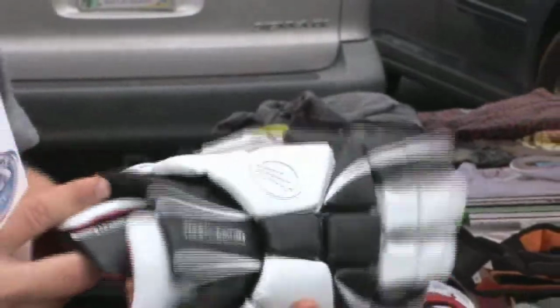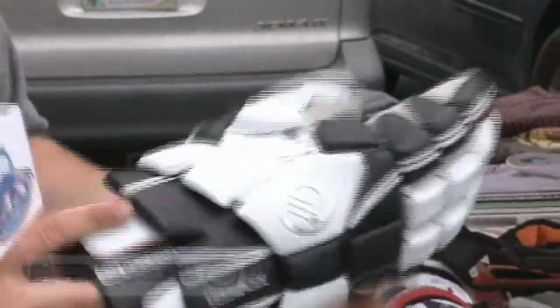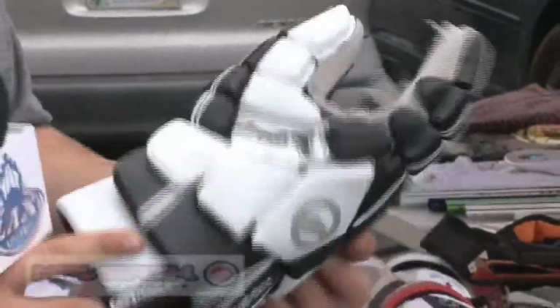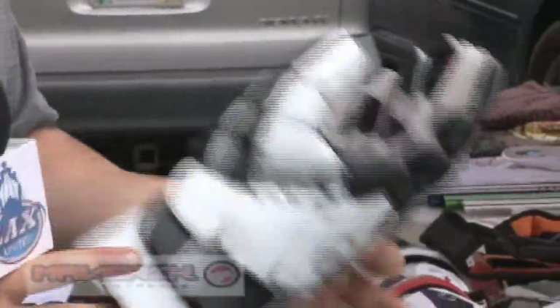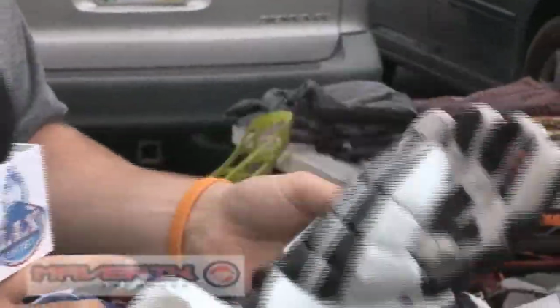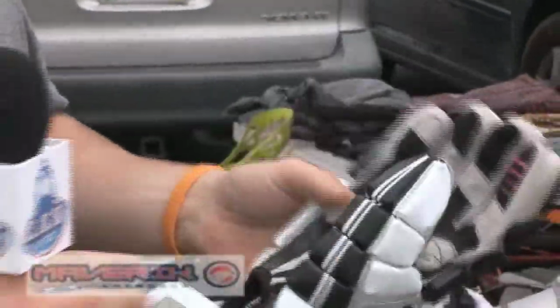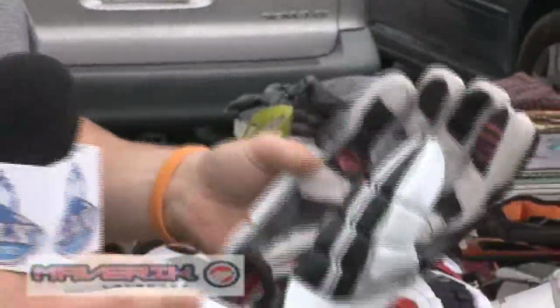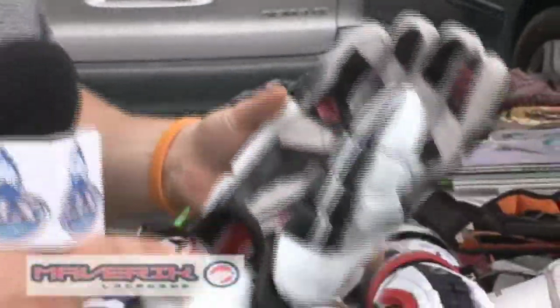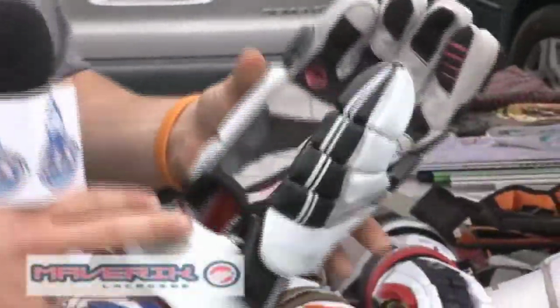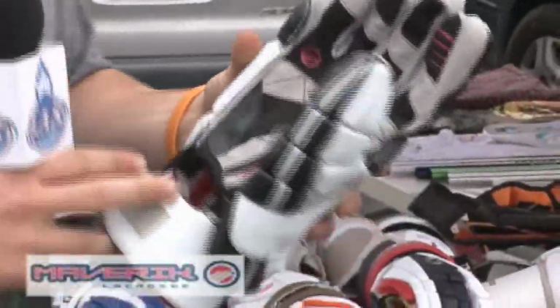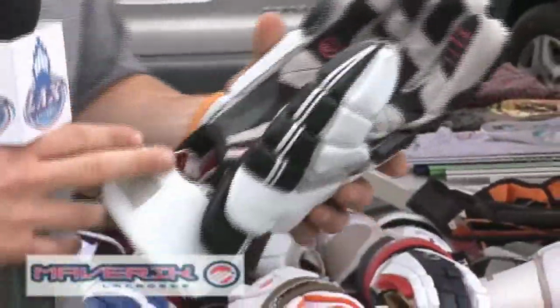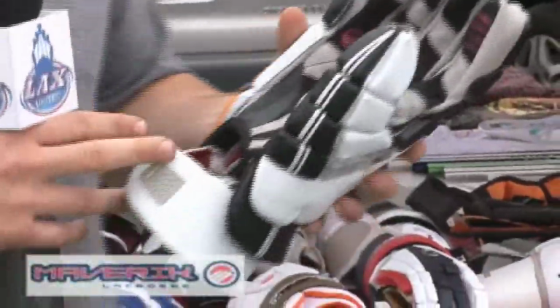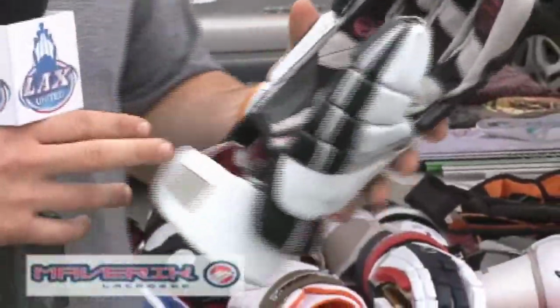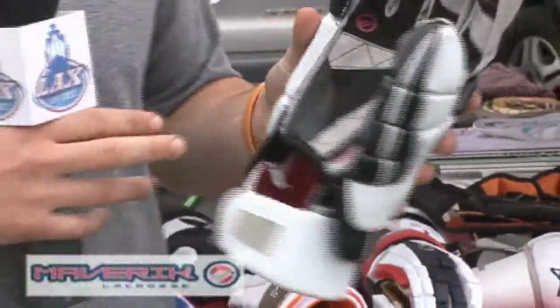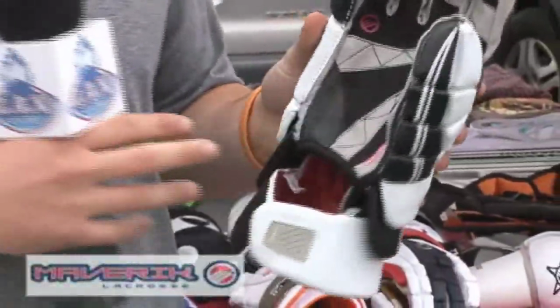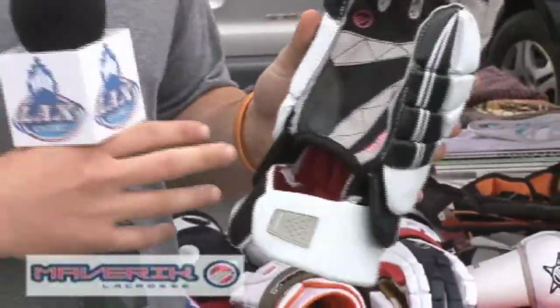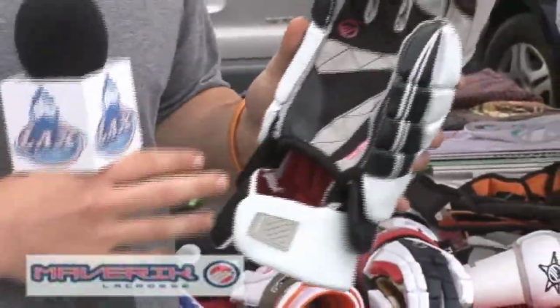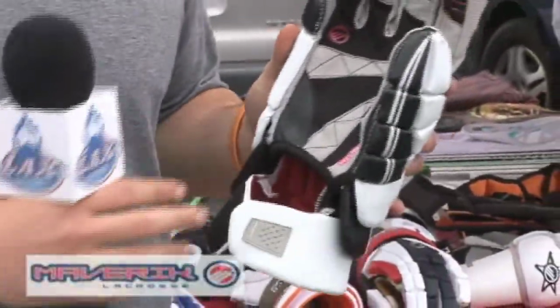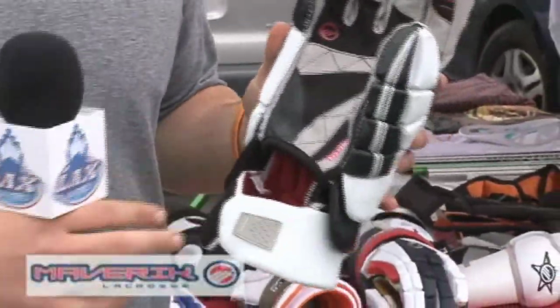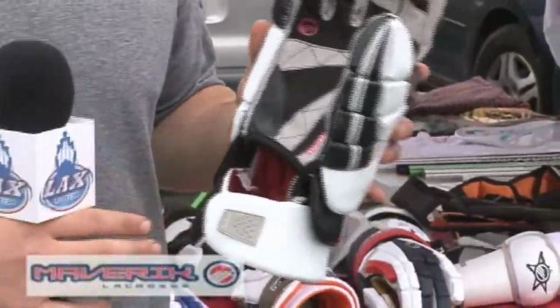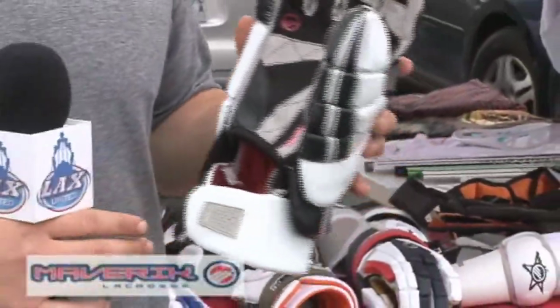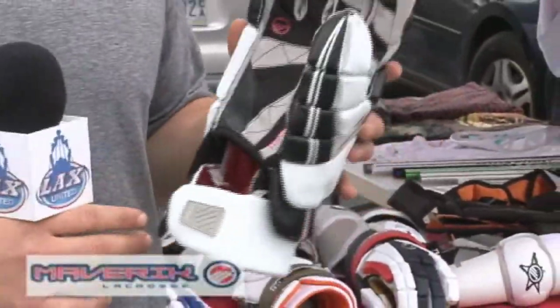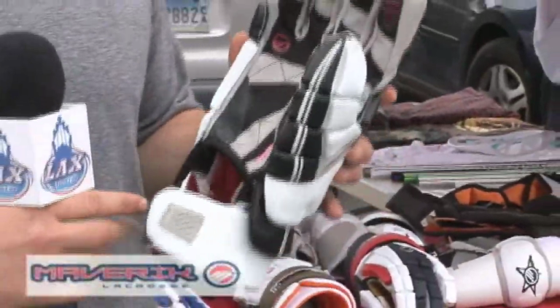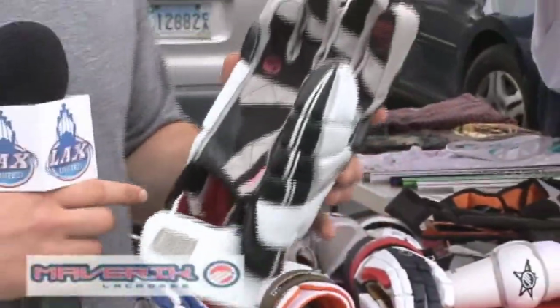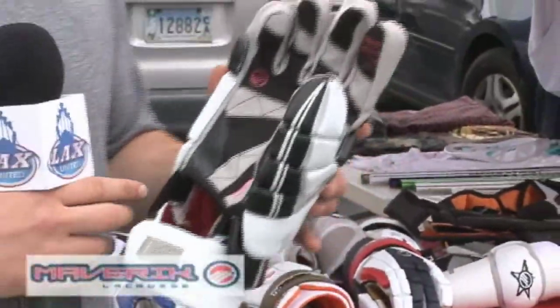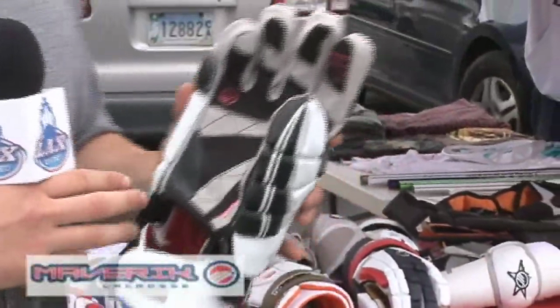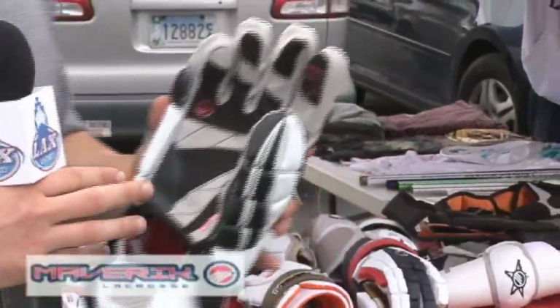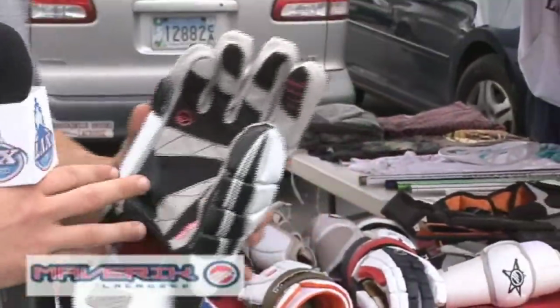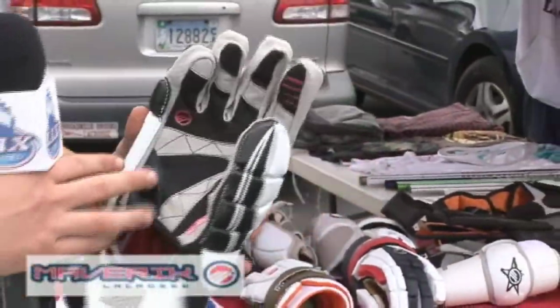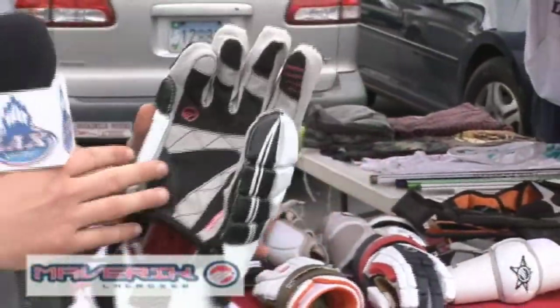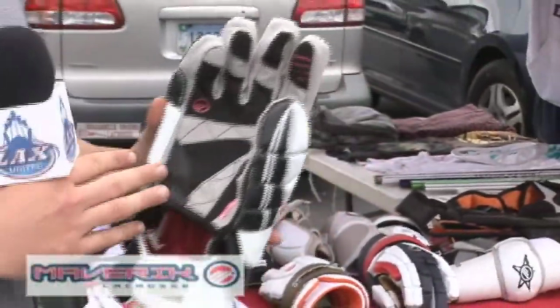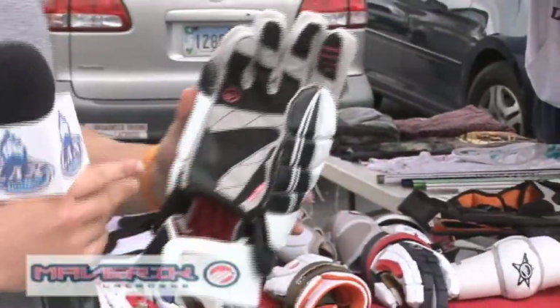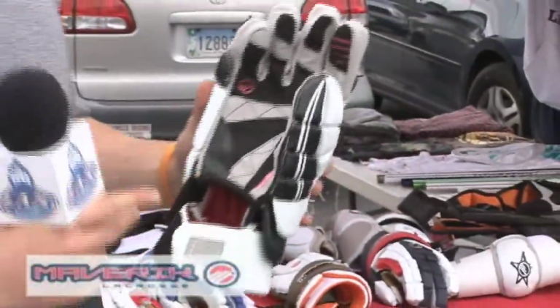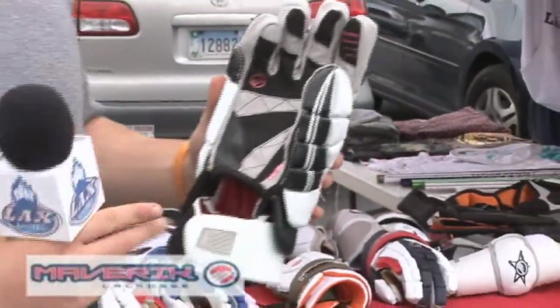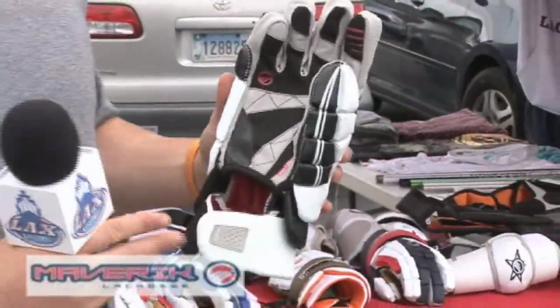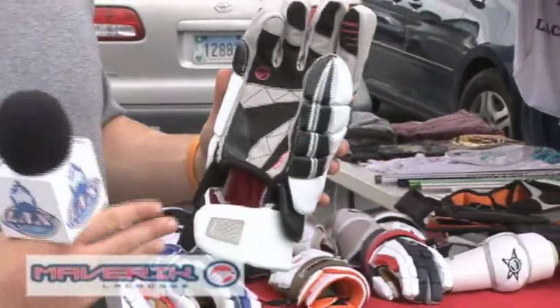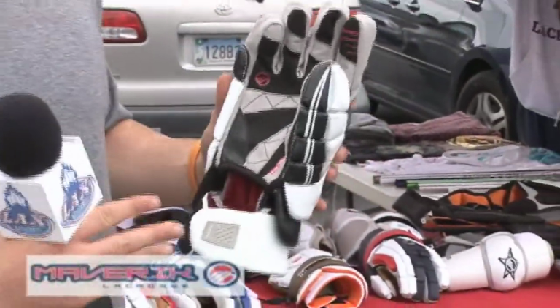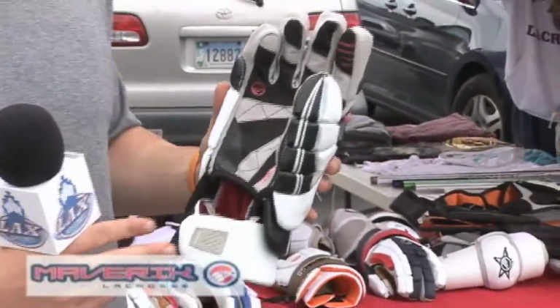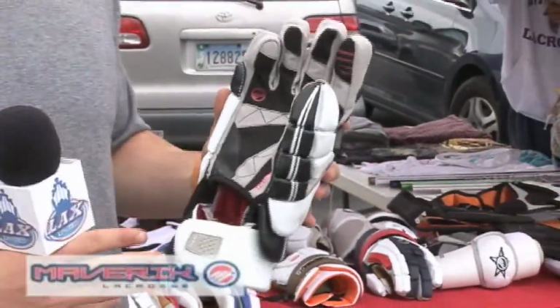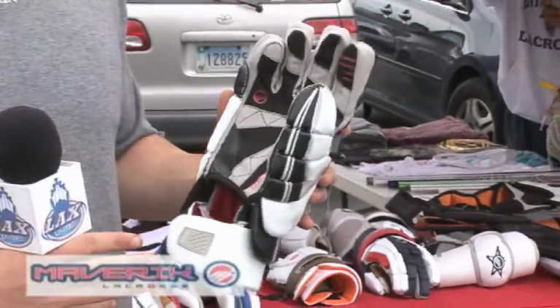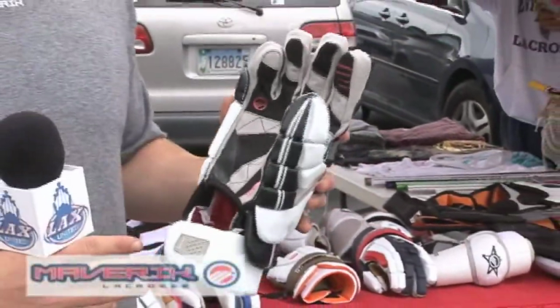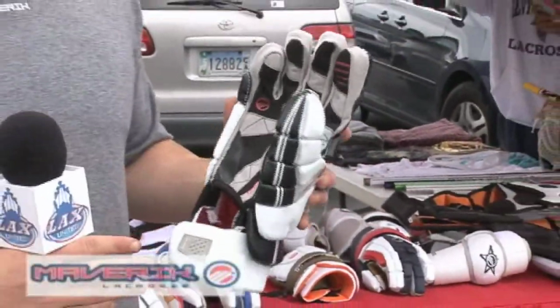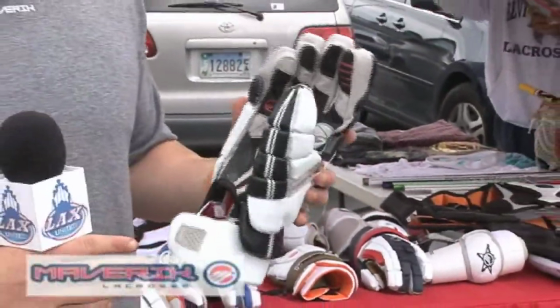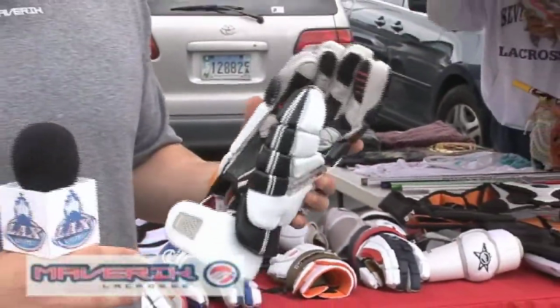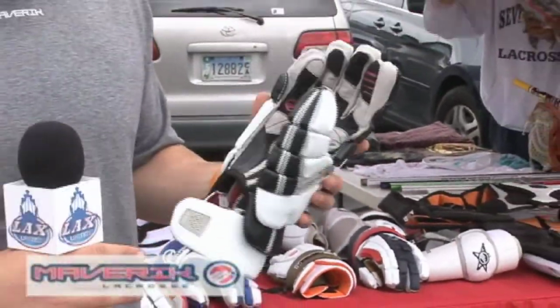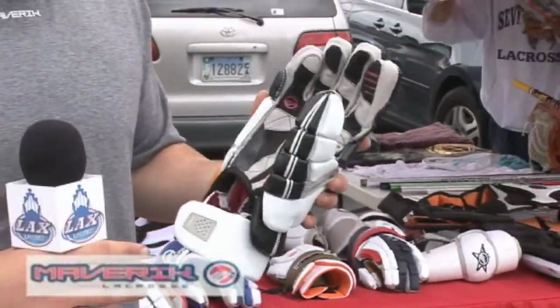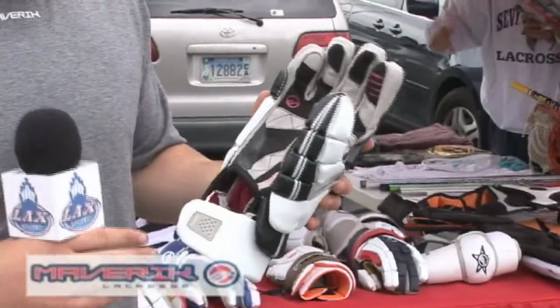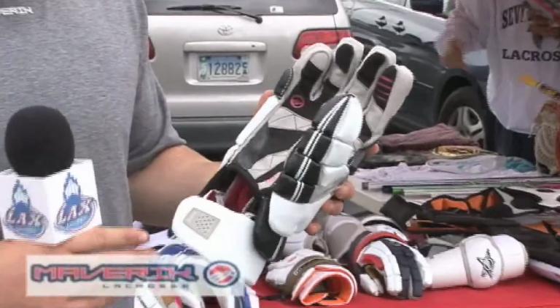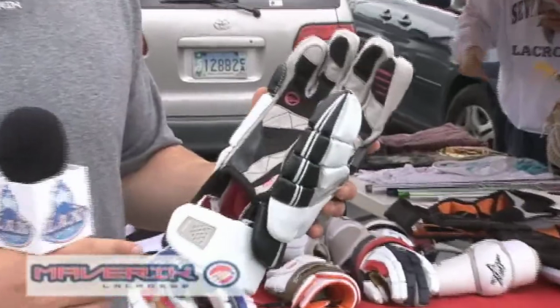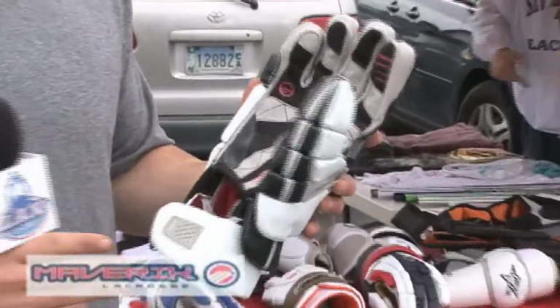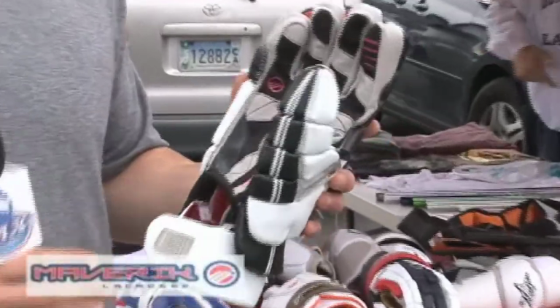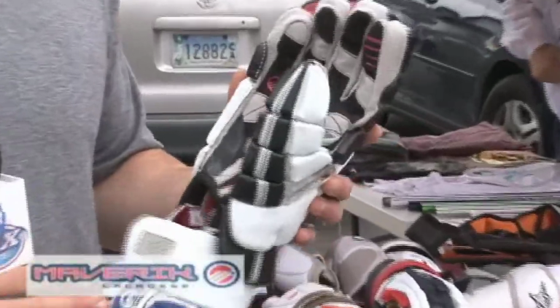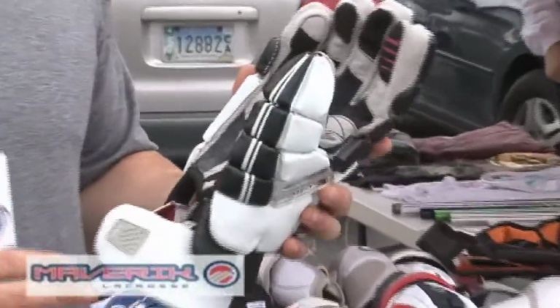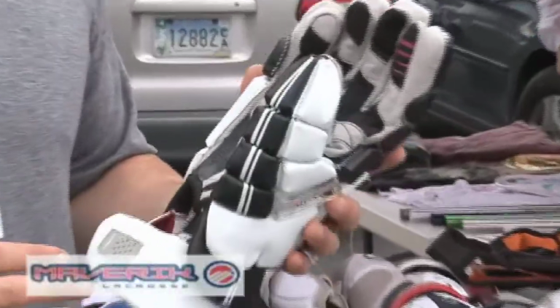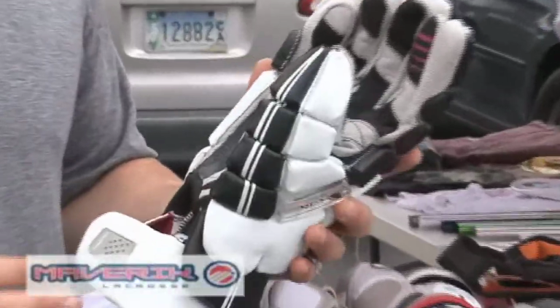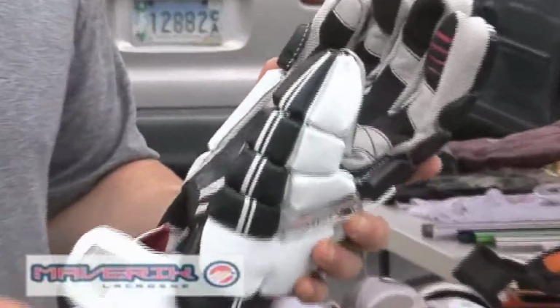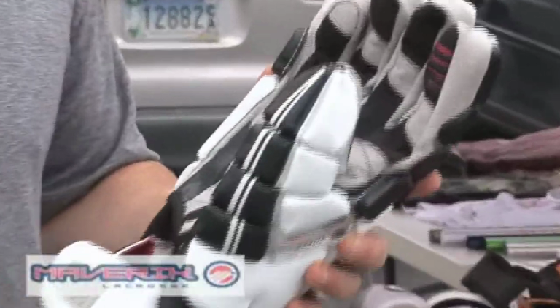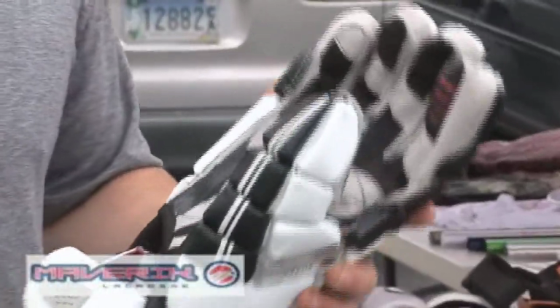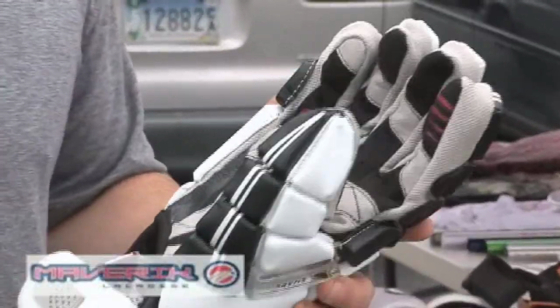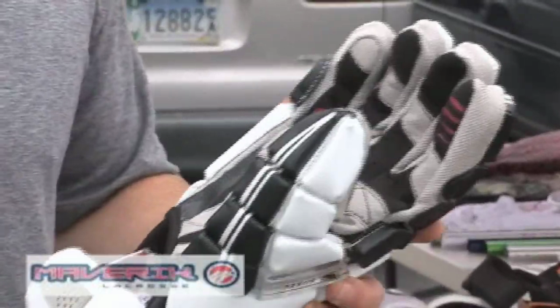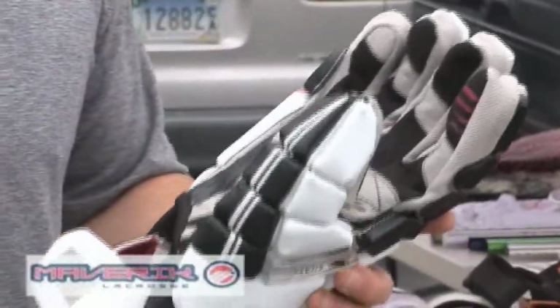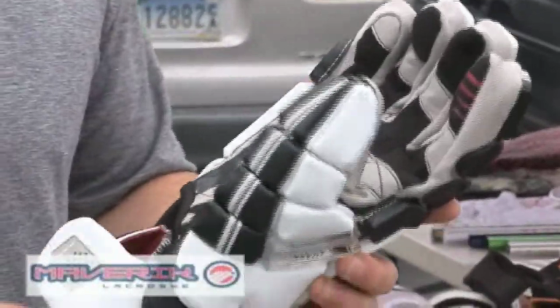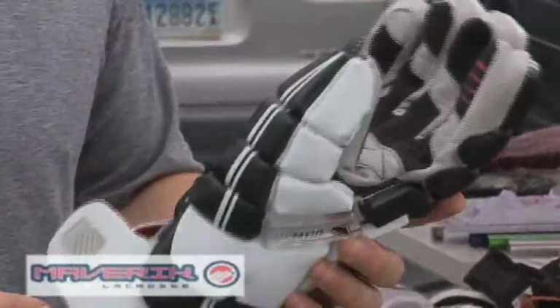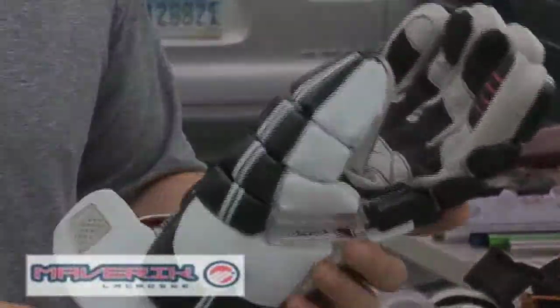We also went with full leather palms so you can feel the stick better in your hands, and the gloves are already broken in when you first get them.